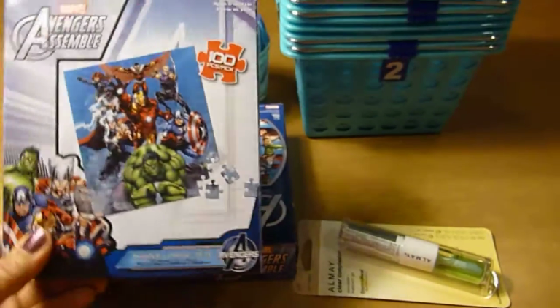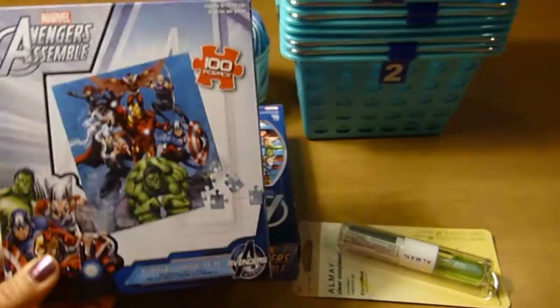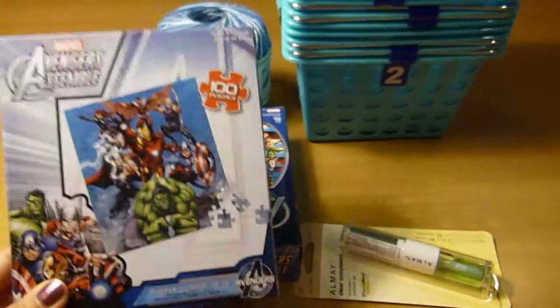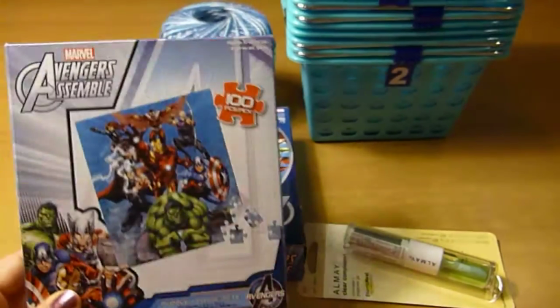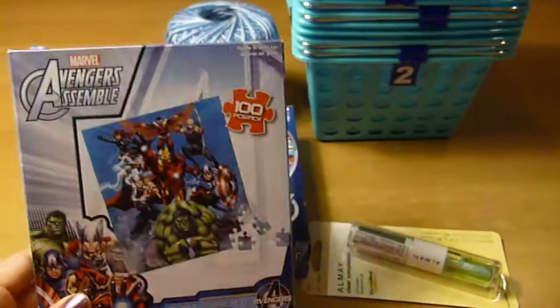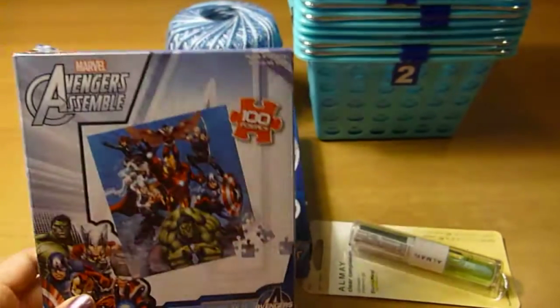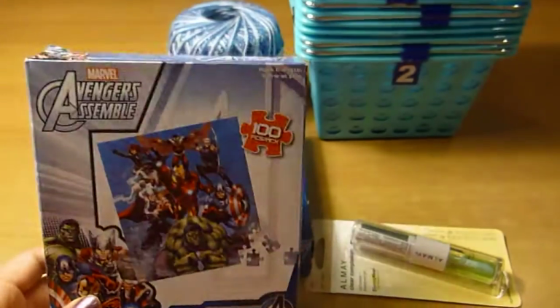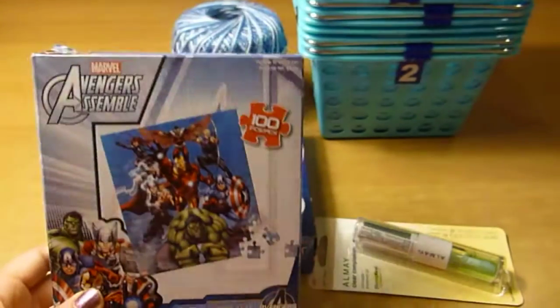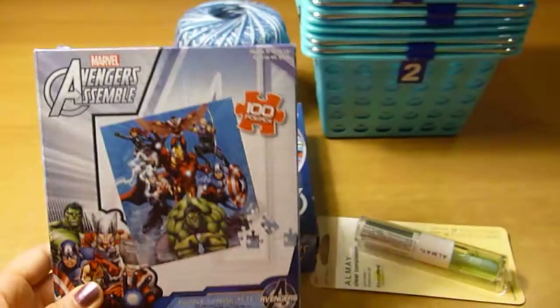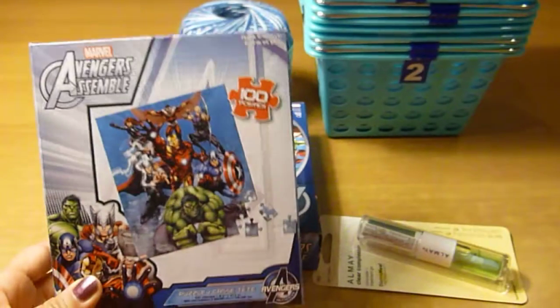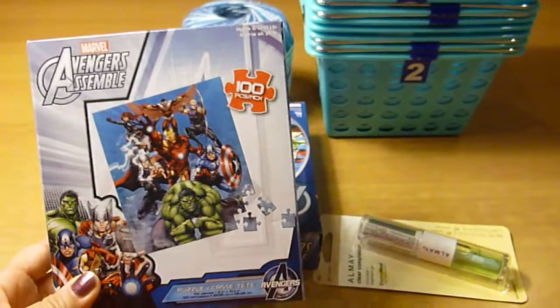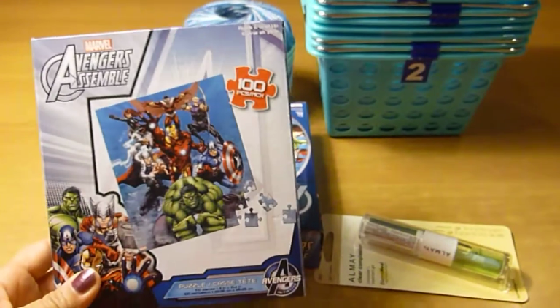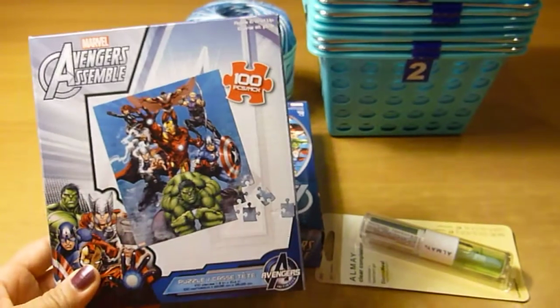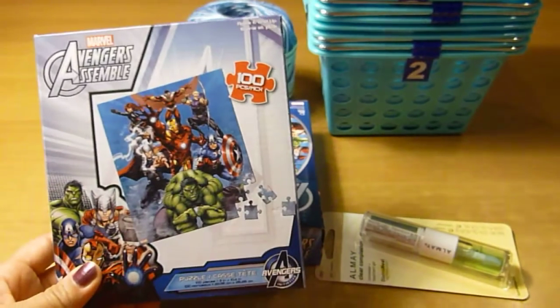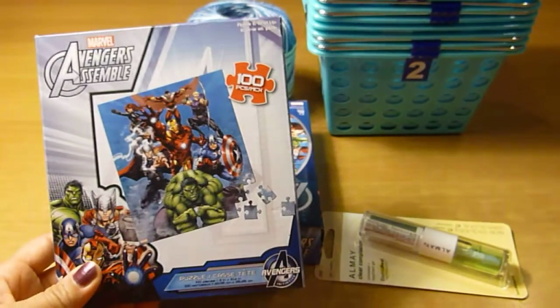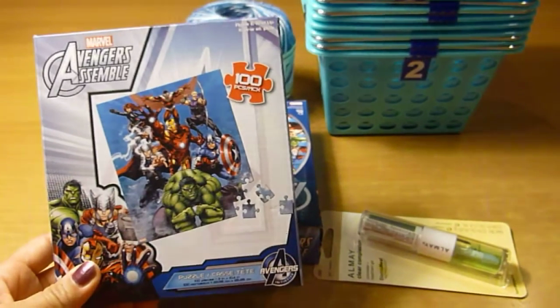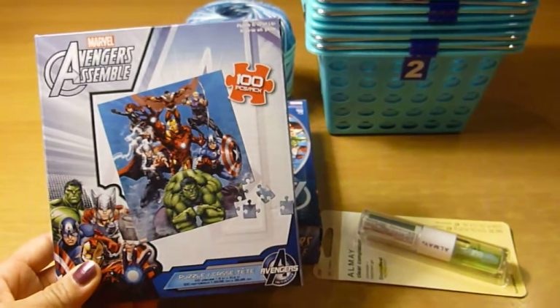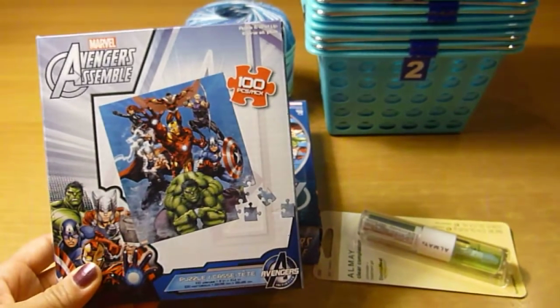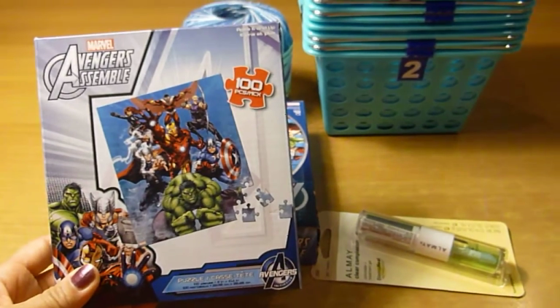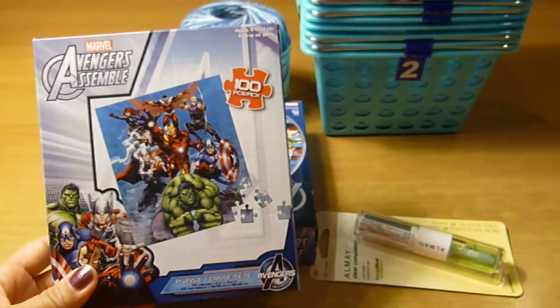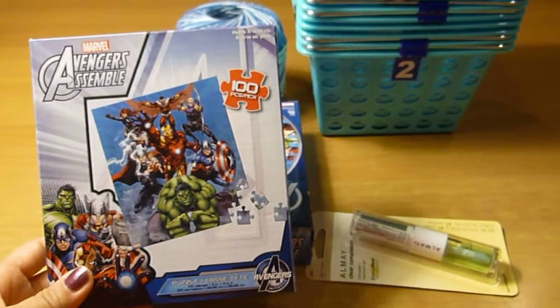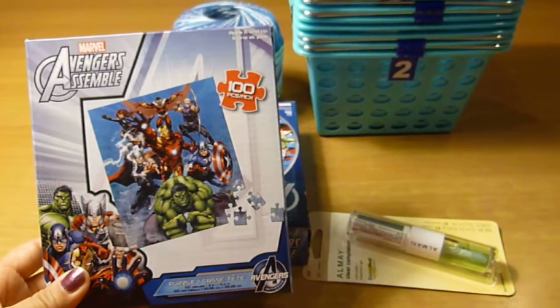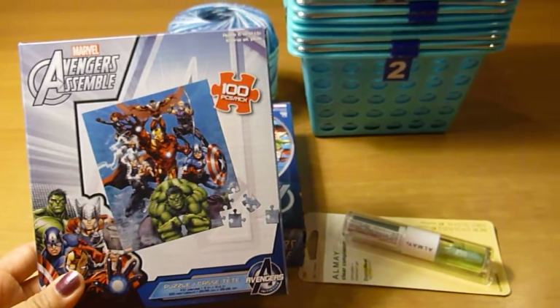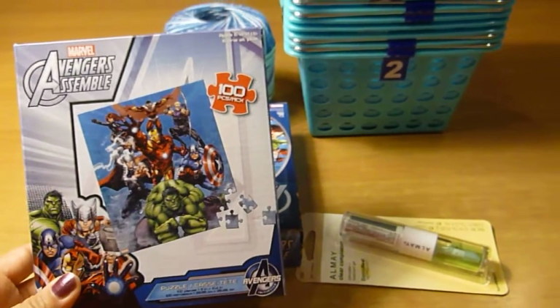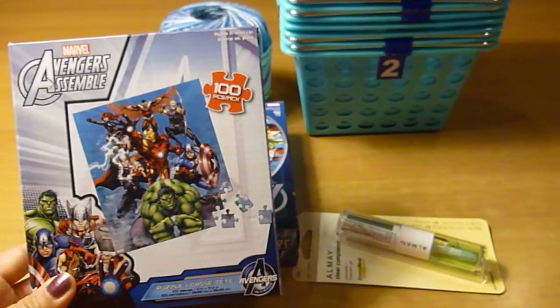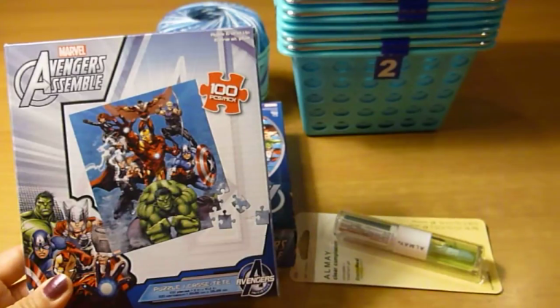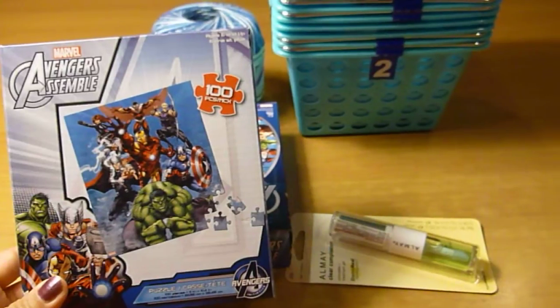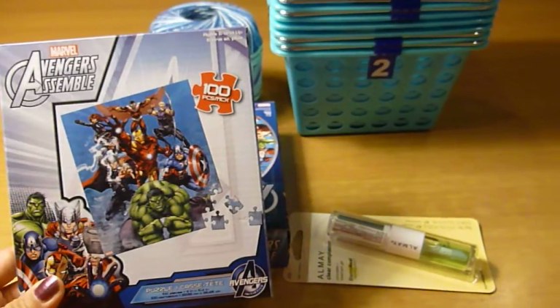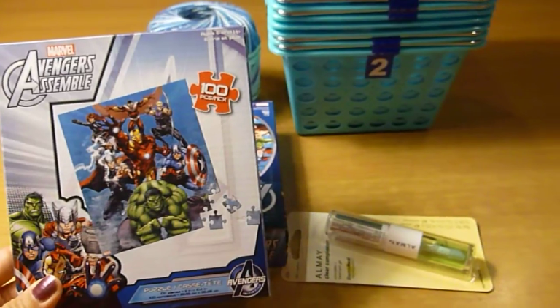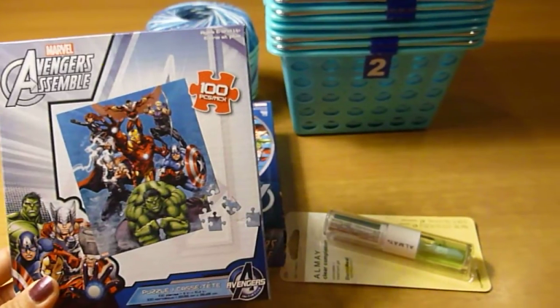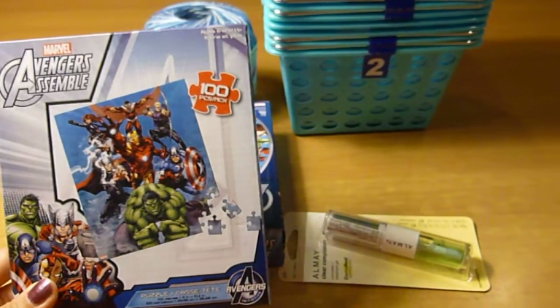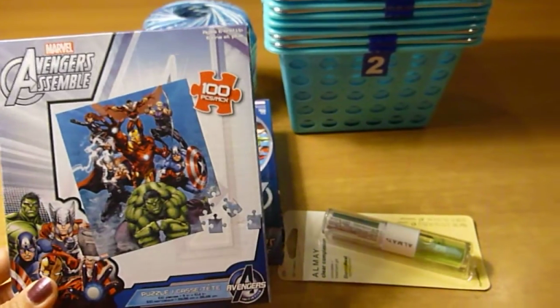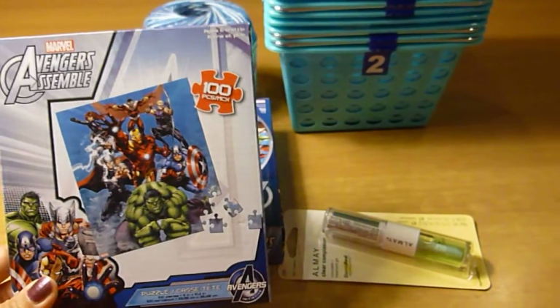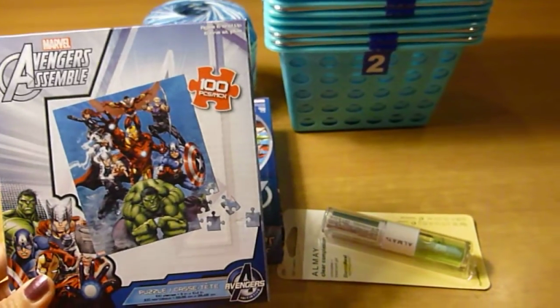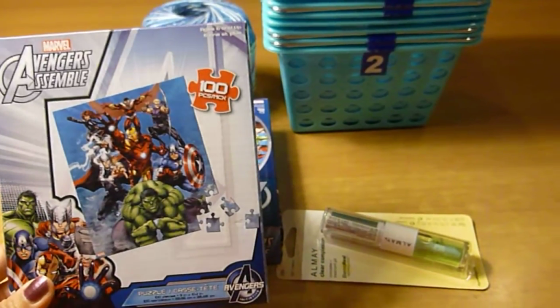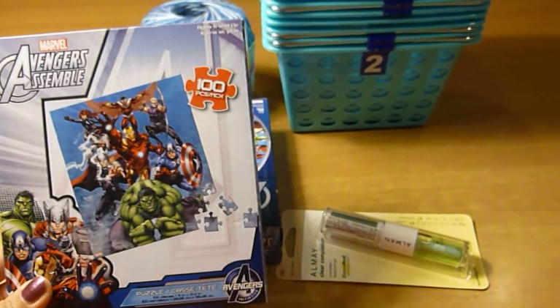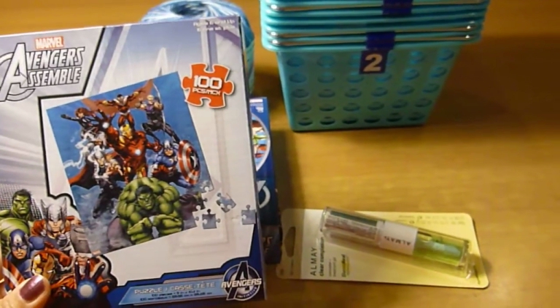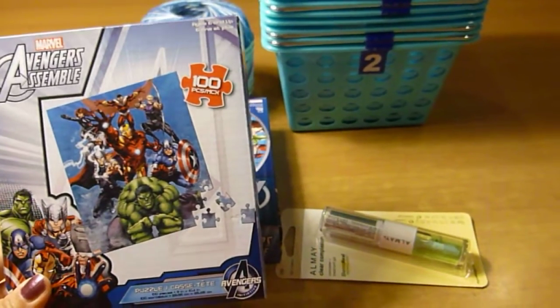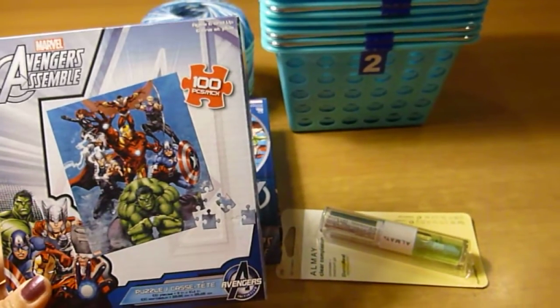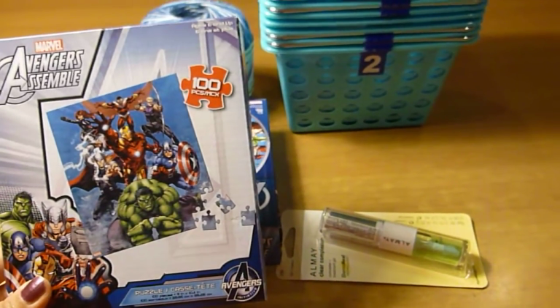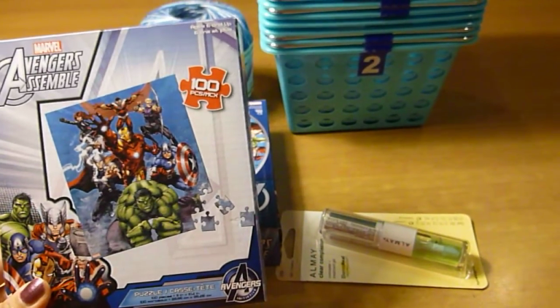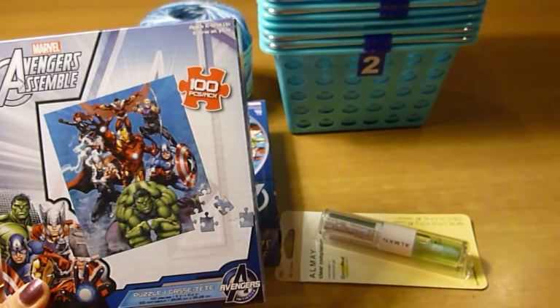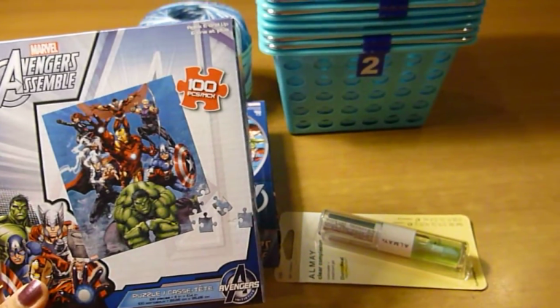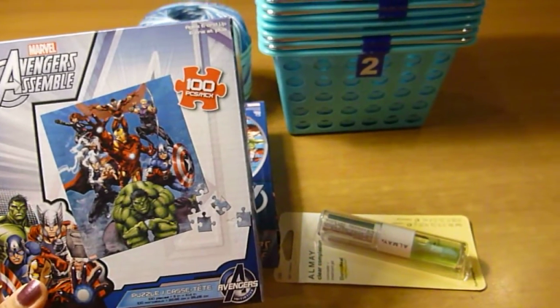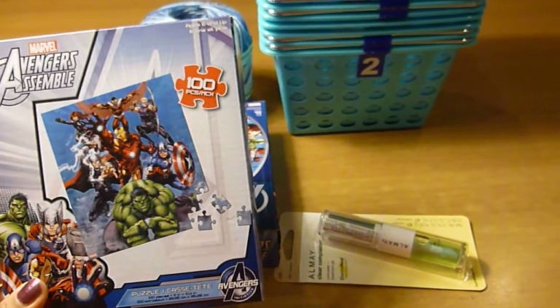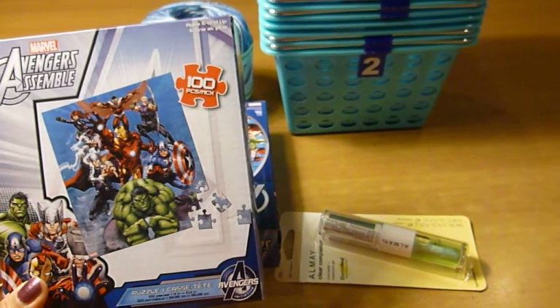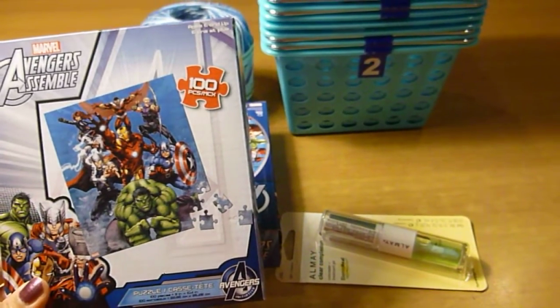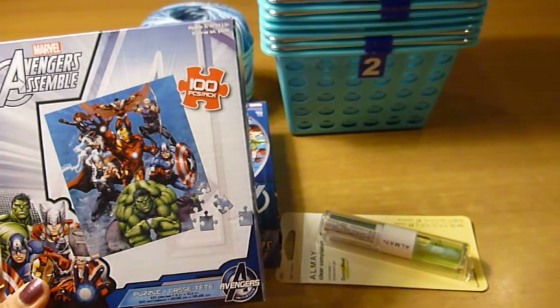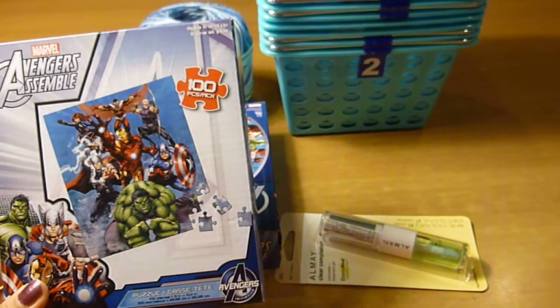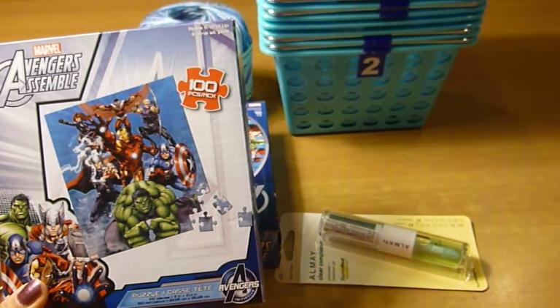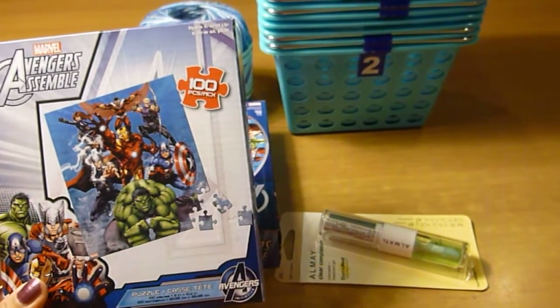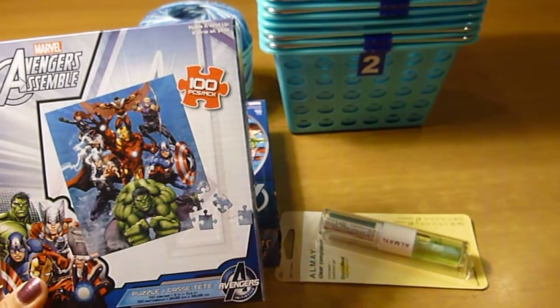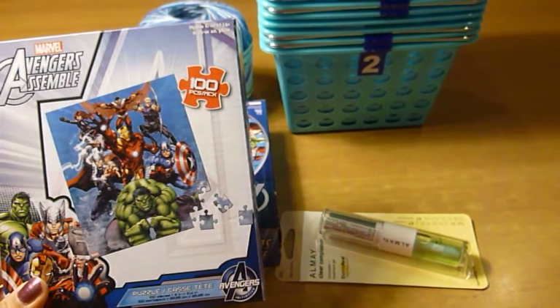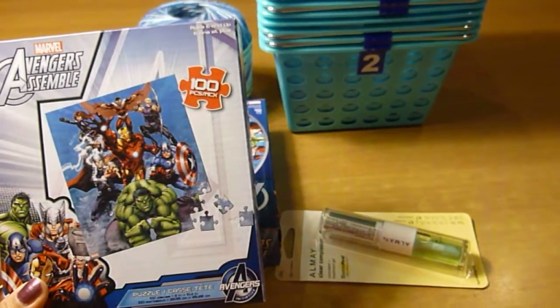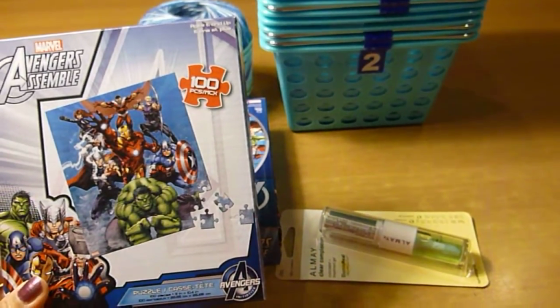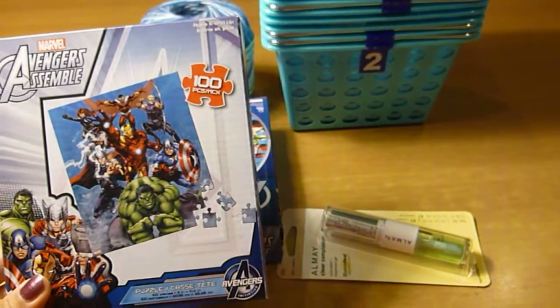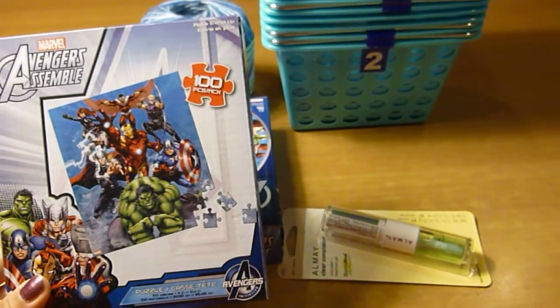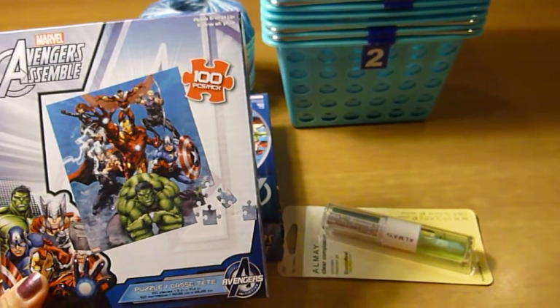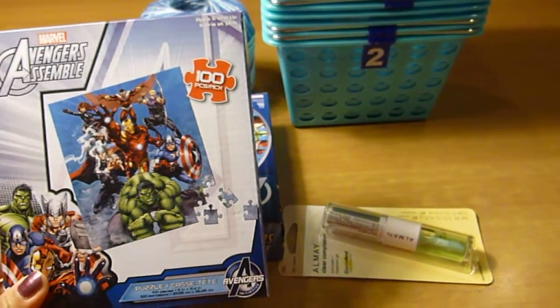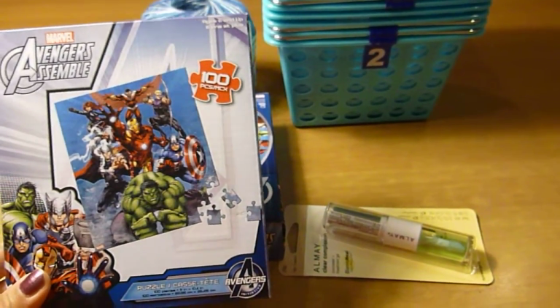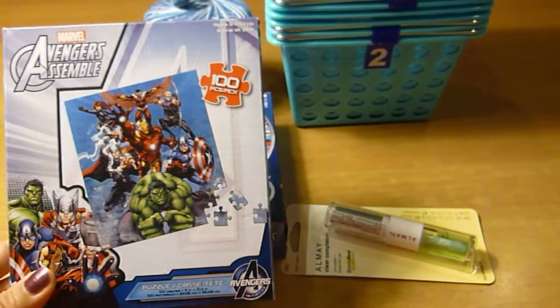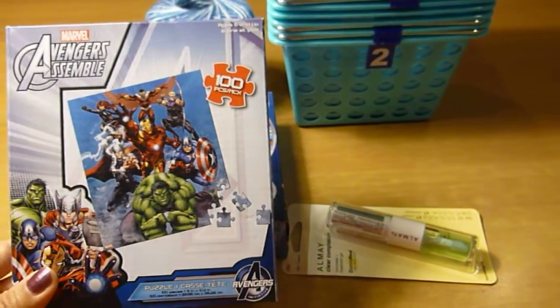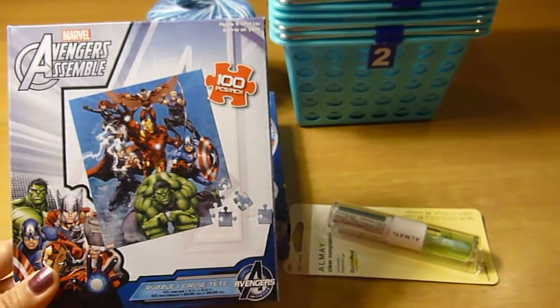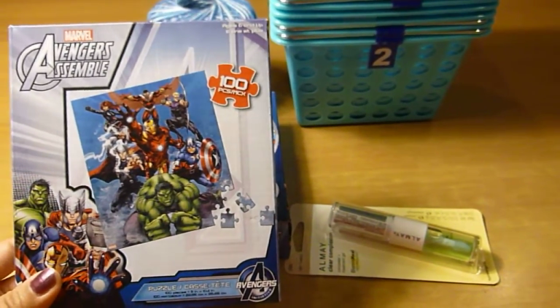These I'm sure many of you have seen — they're the Avengers Ensemble 100-pack puzzle case.